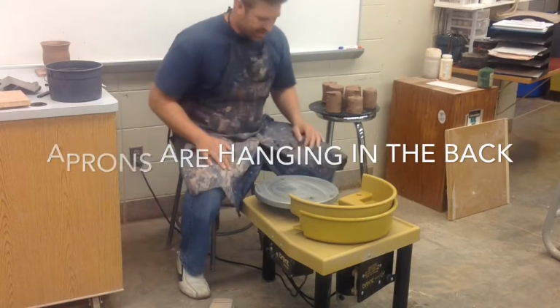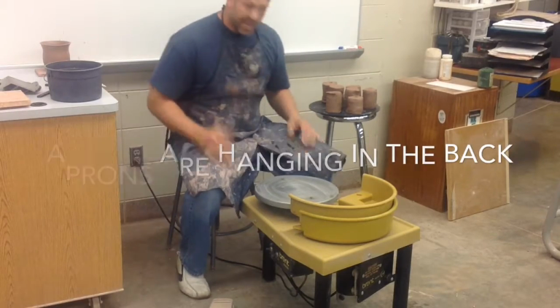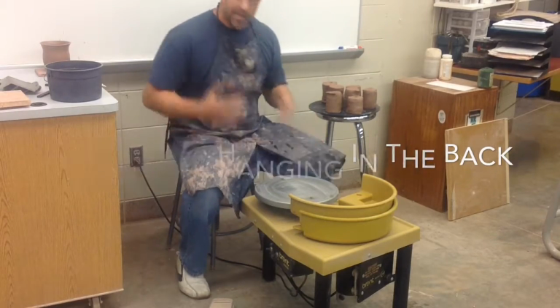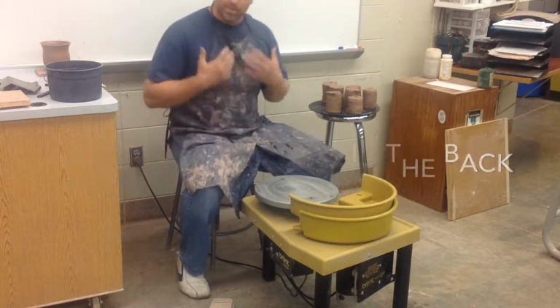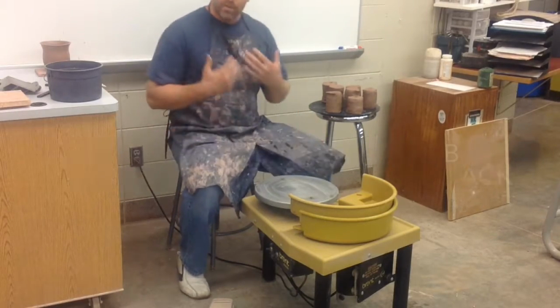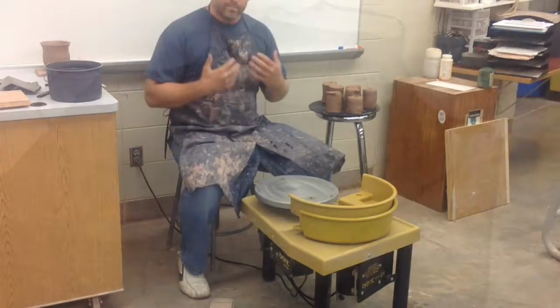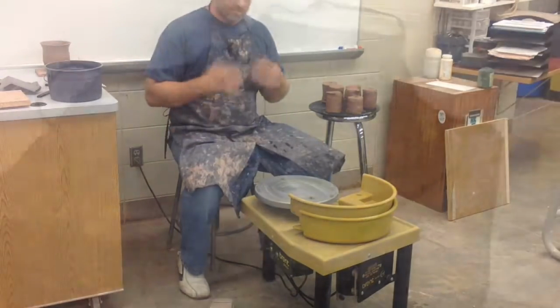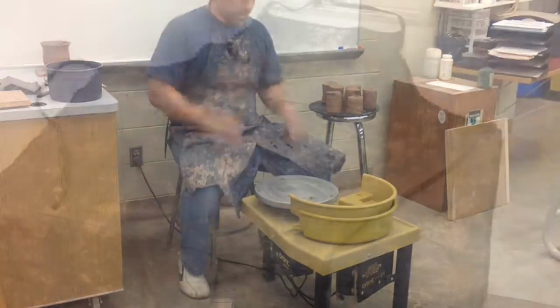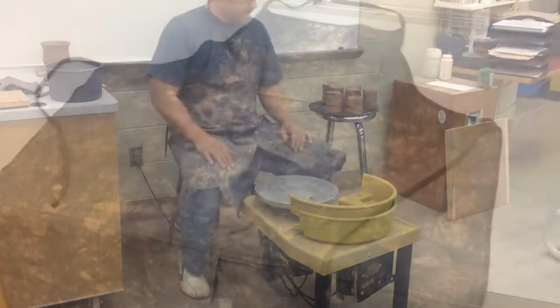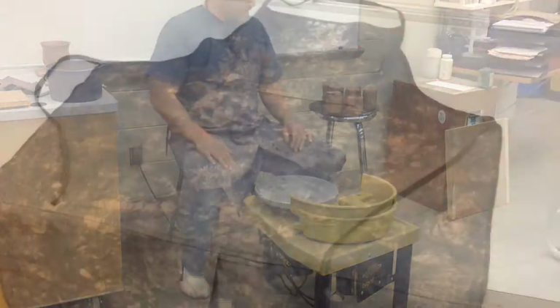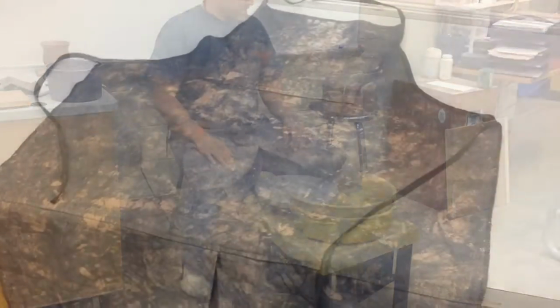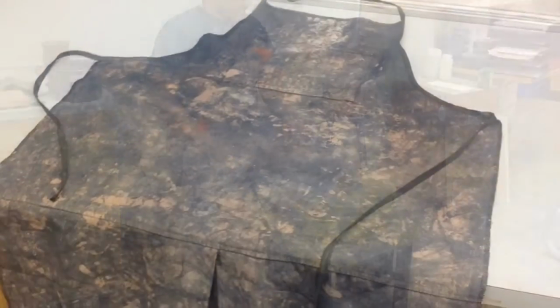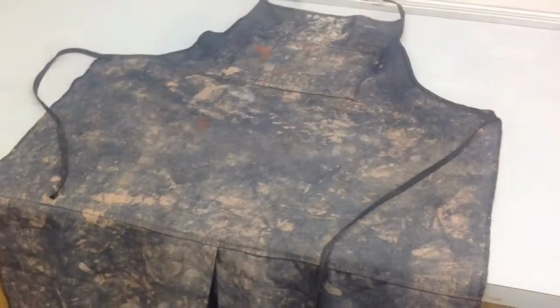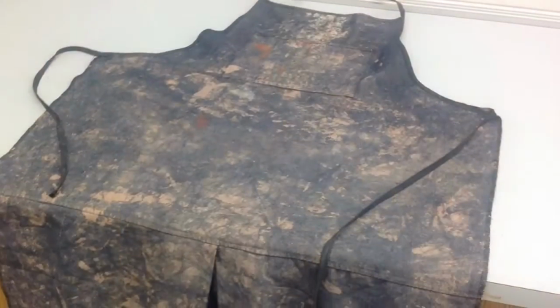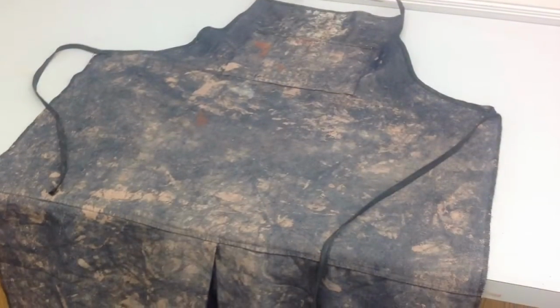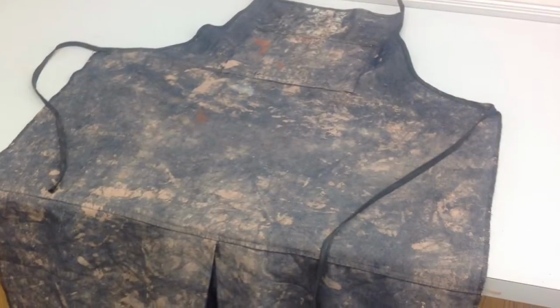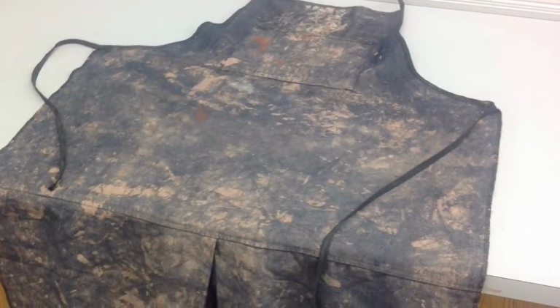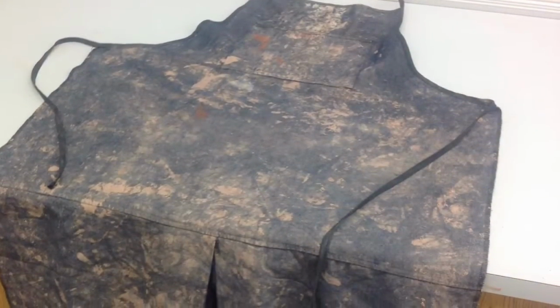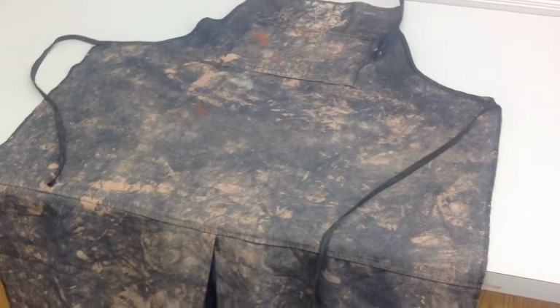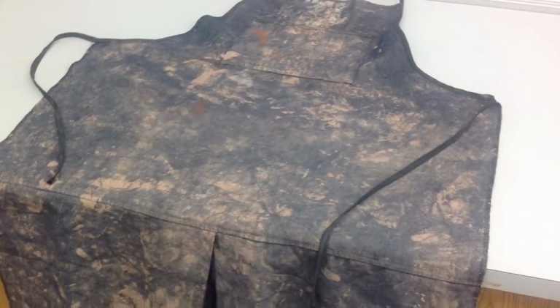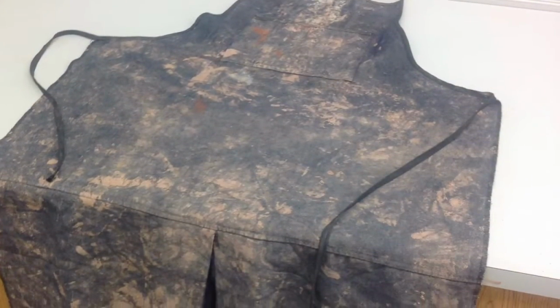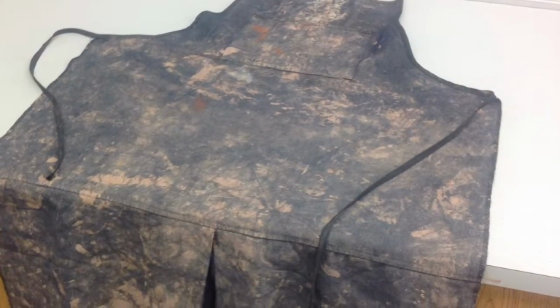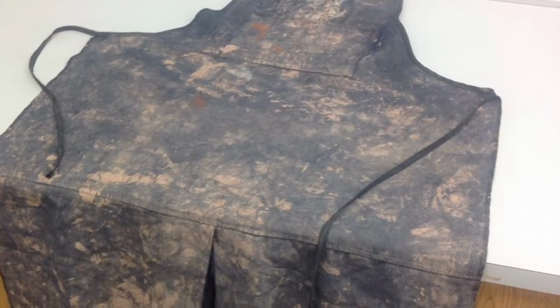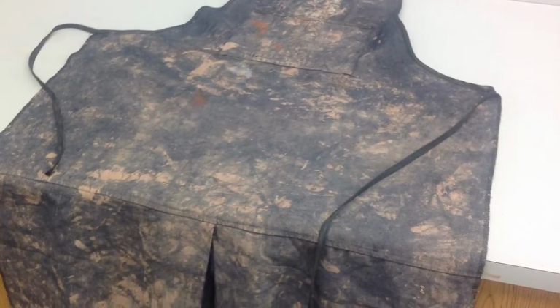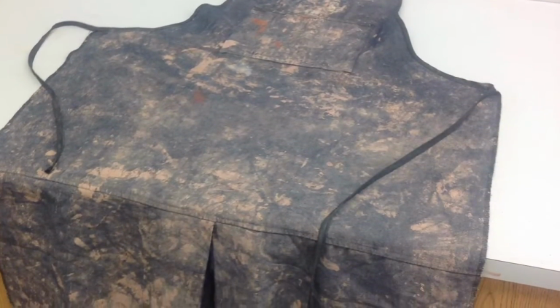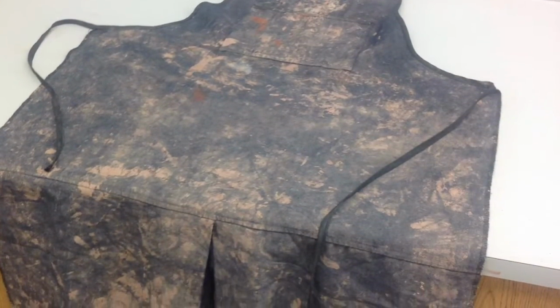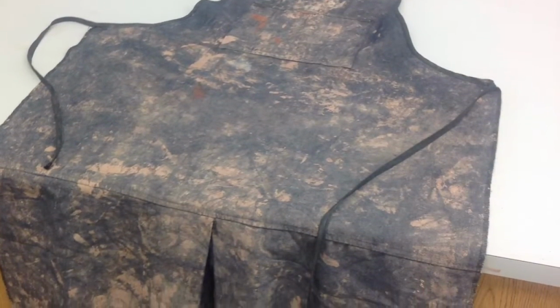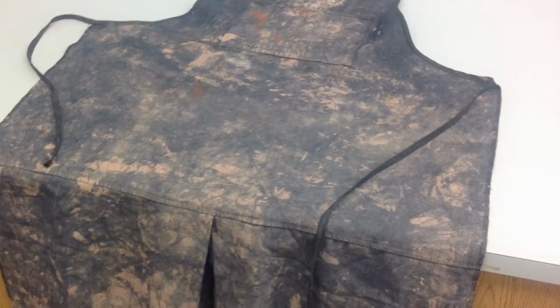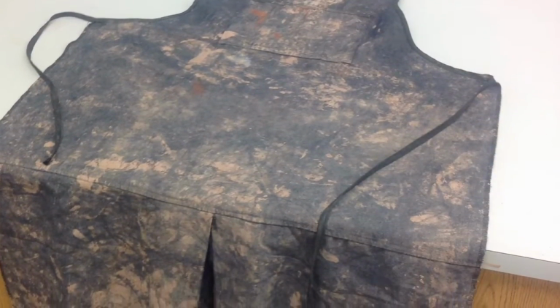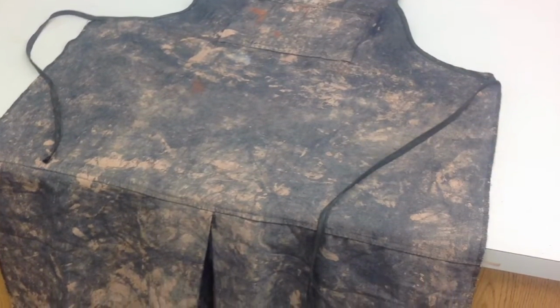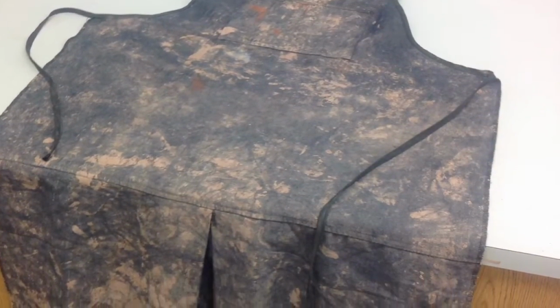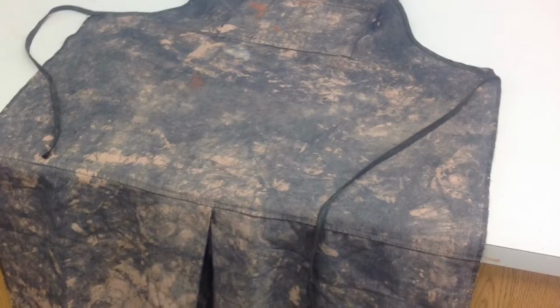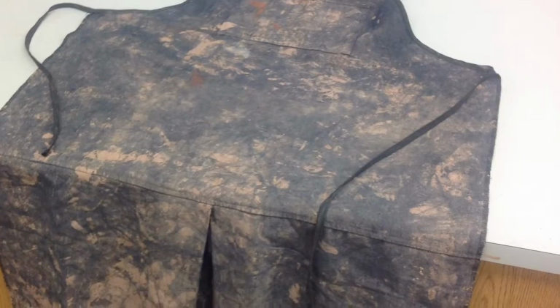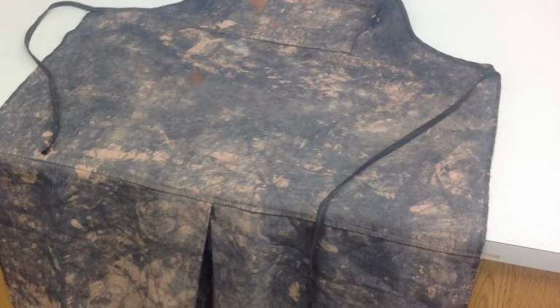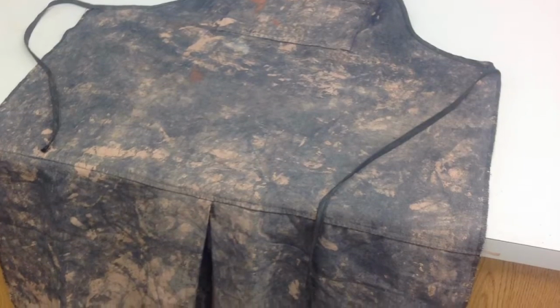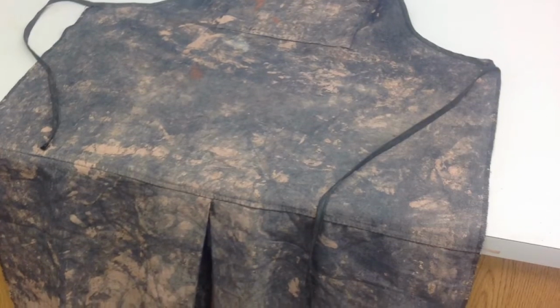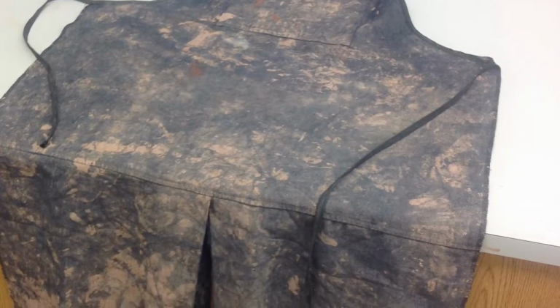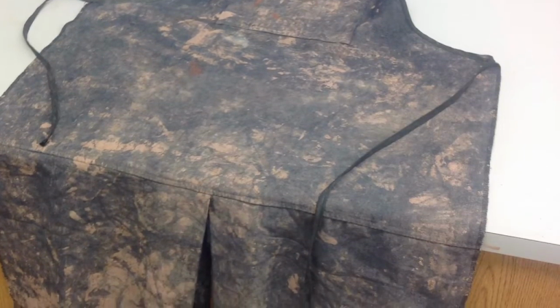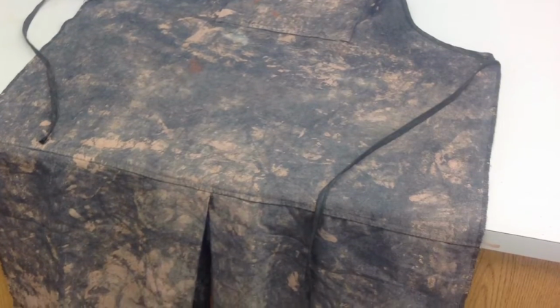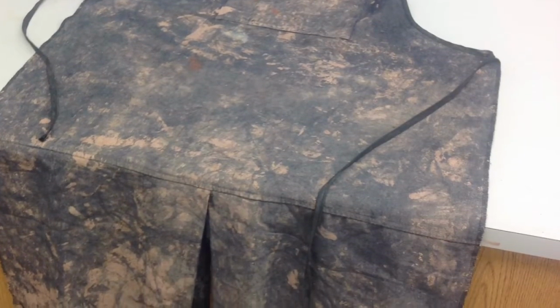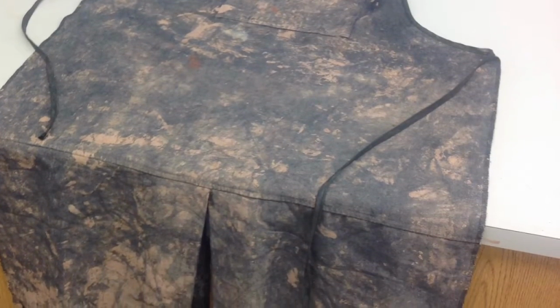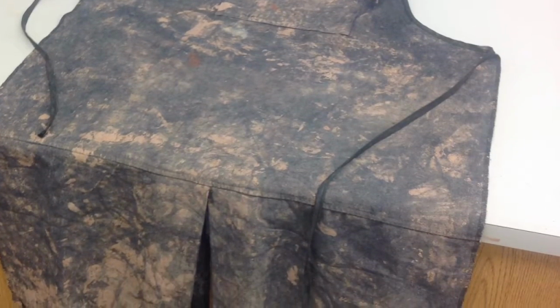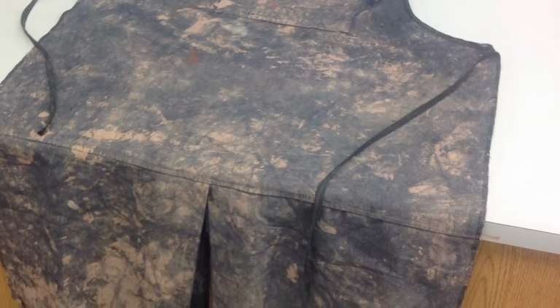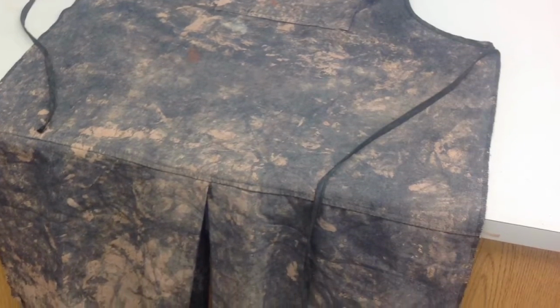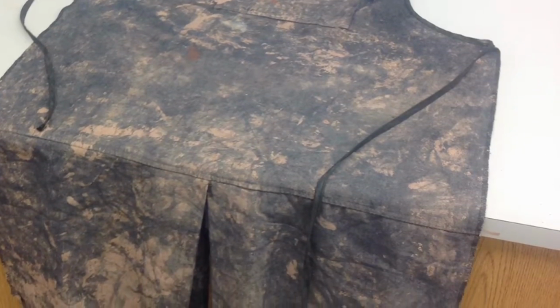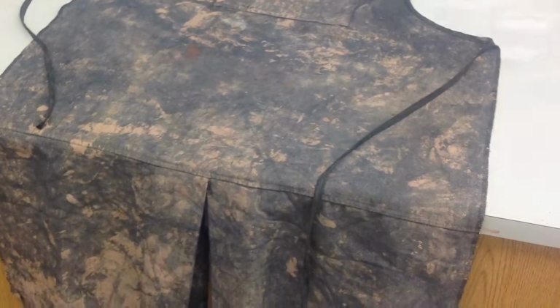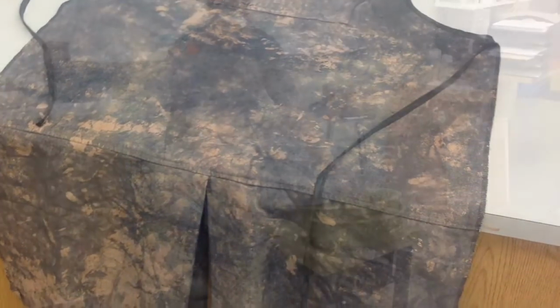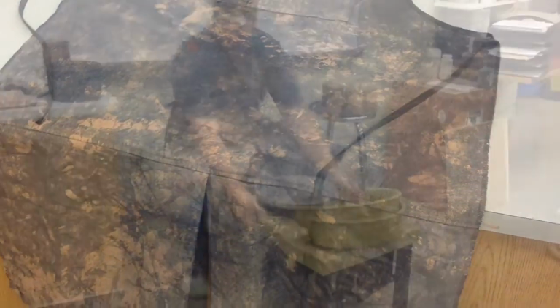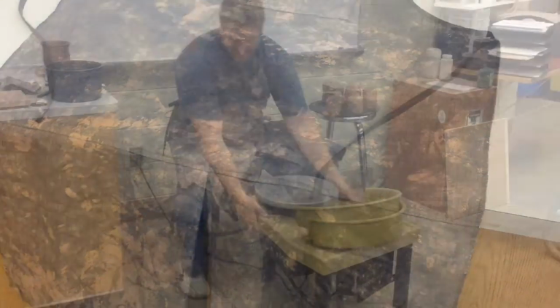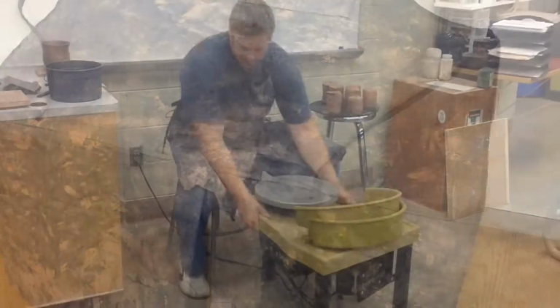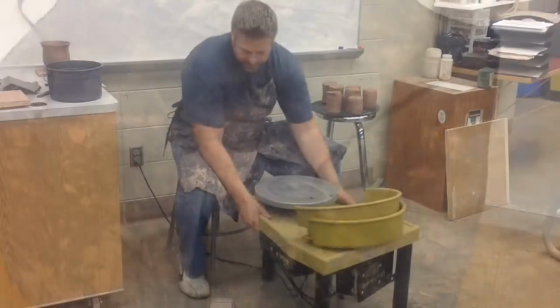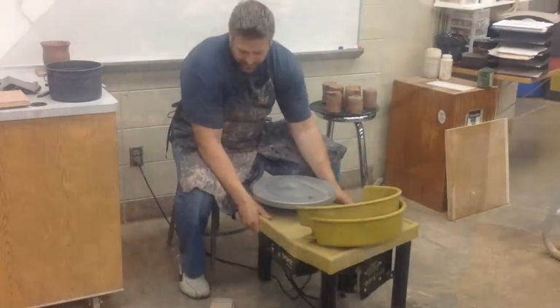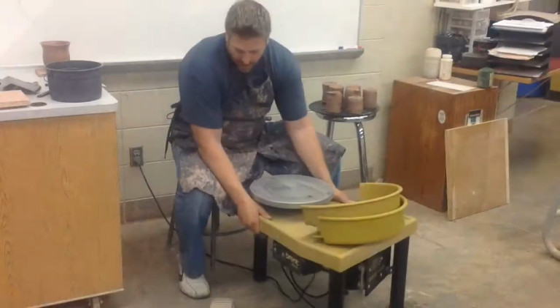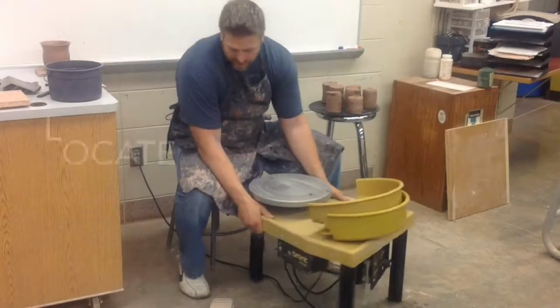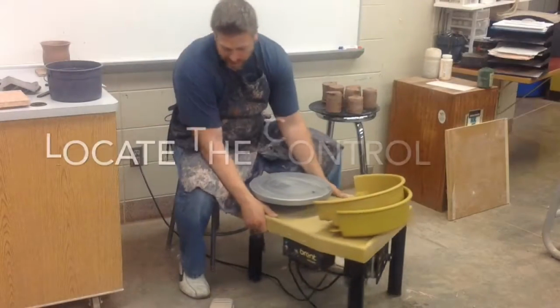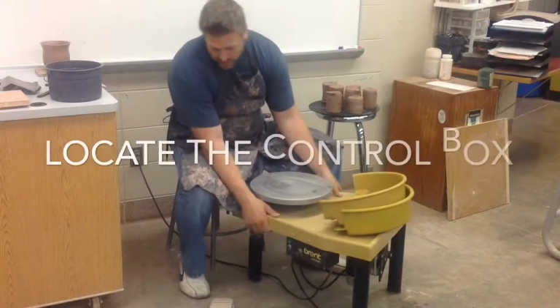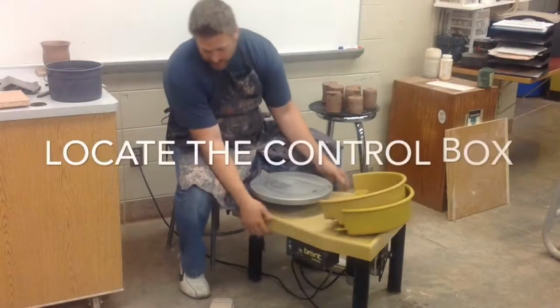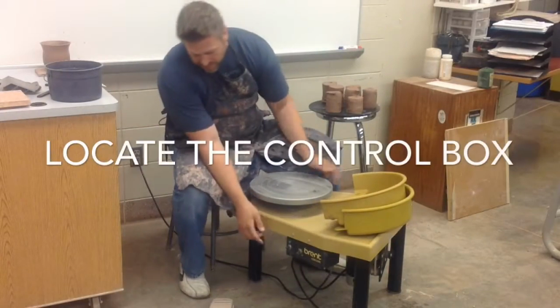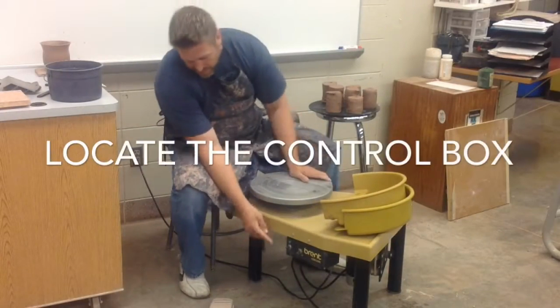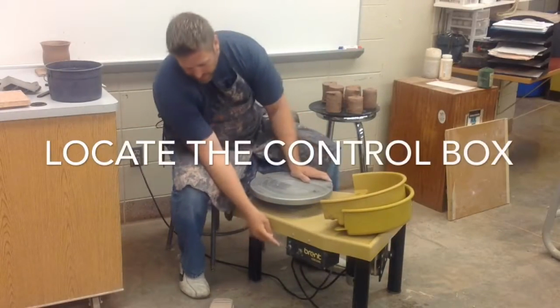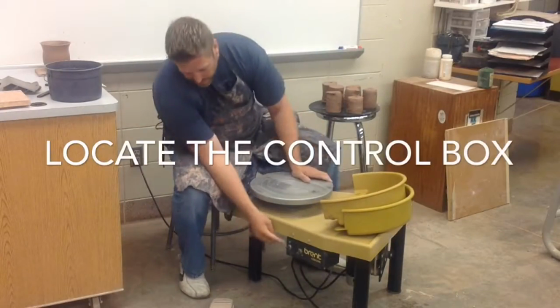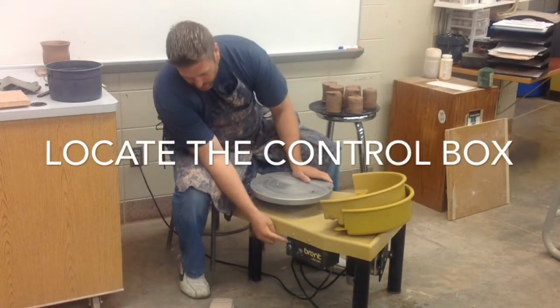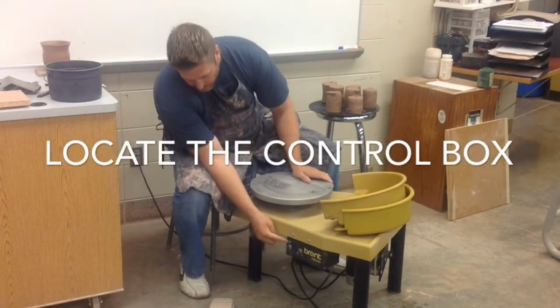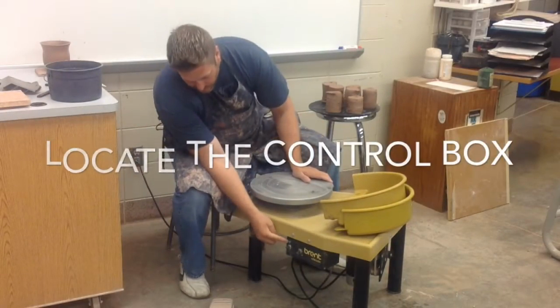Aprons — there are aprons in the back. Definitely want to take advantage of that when you're starting out to not get your actual clothes too dirty.